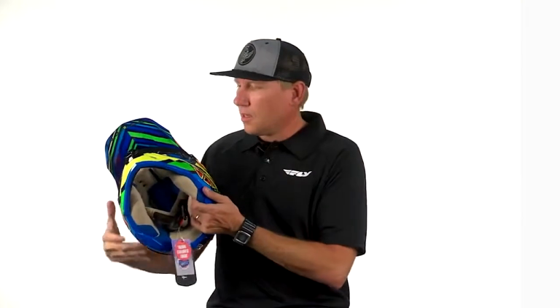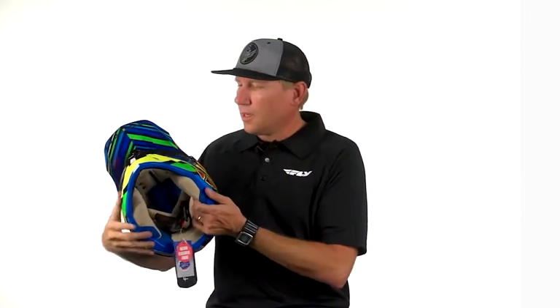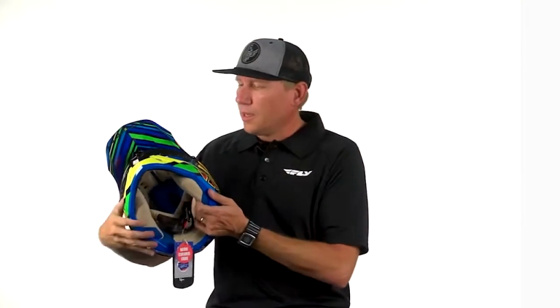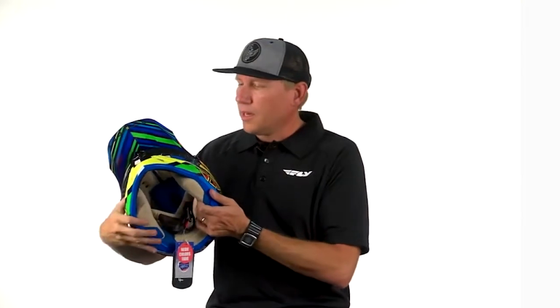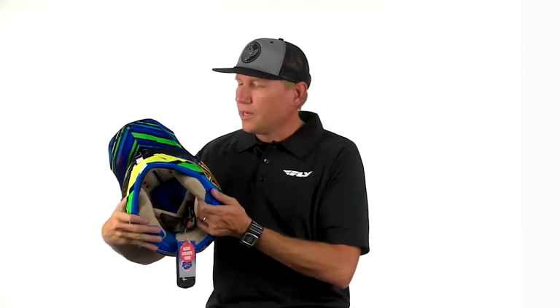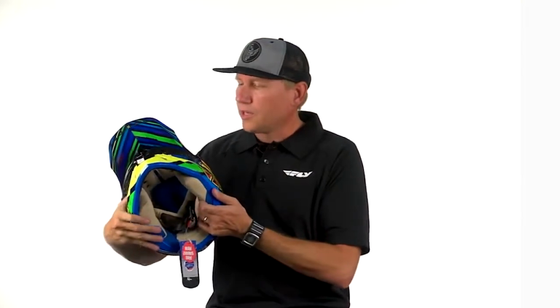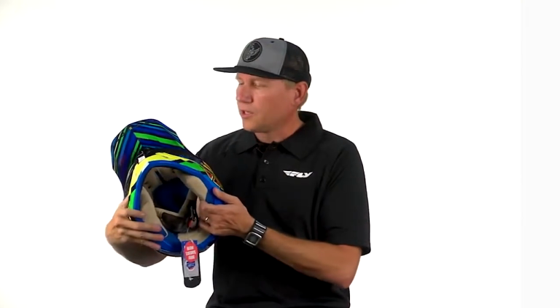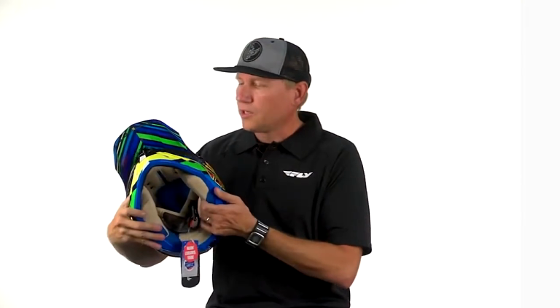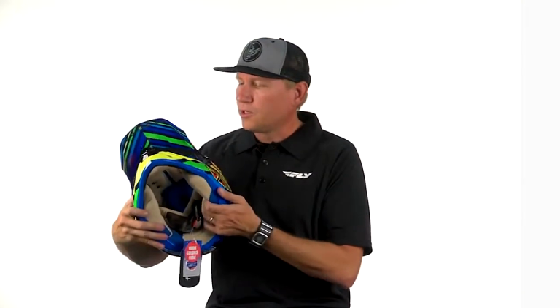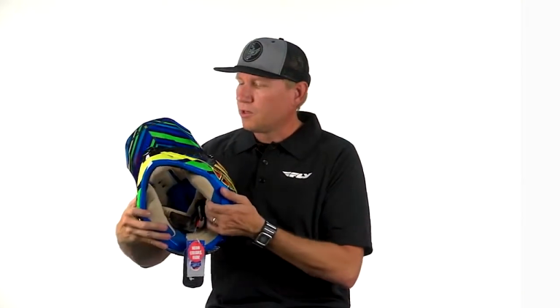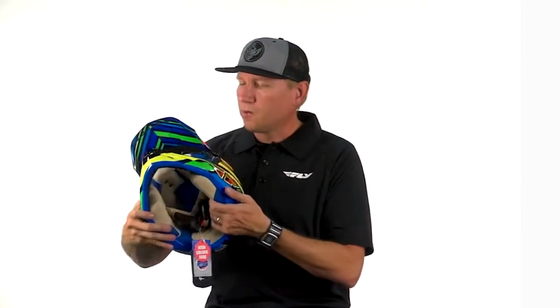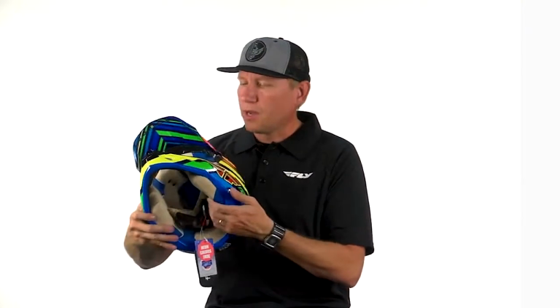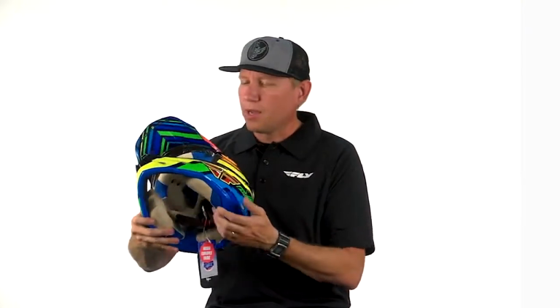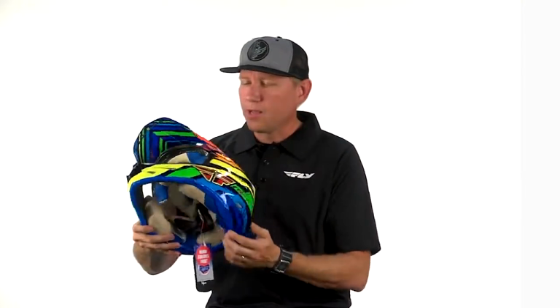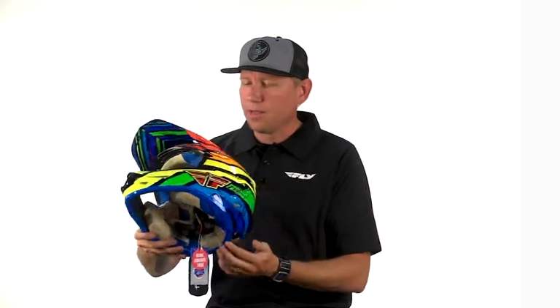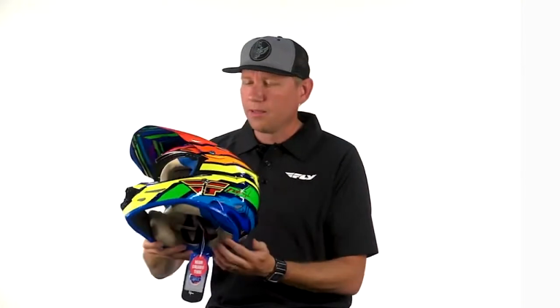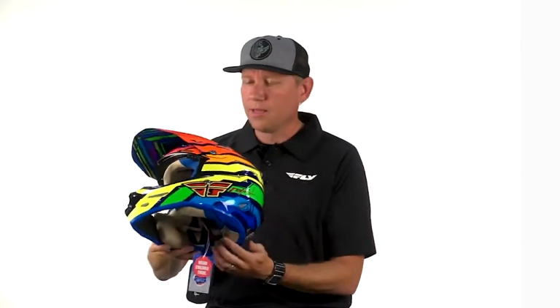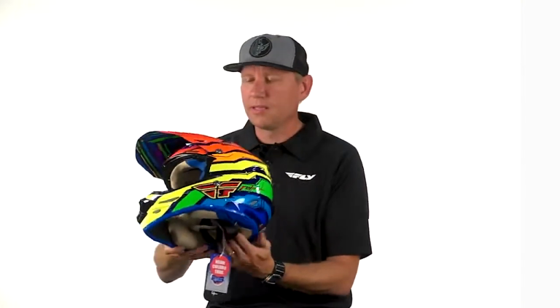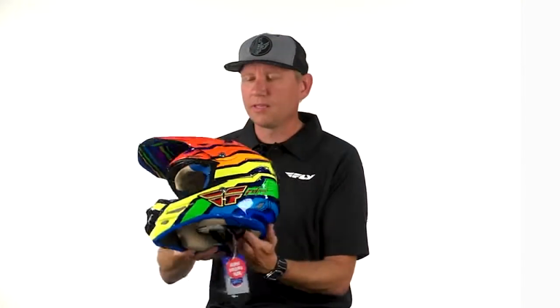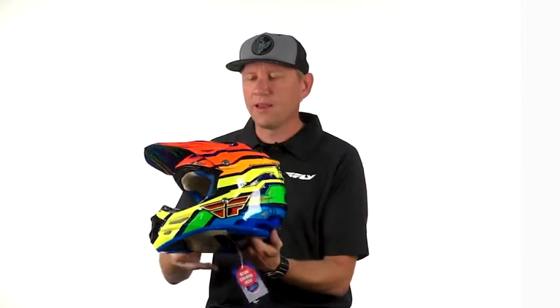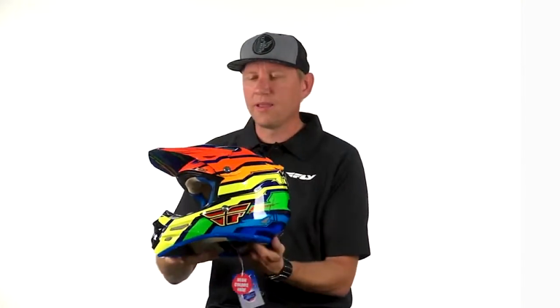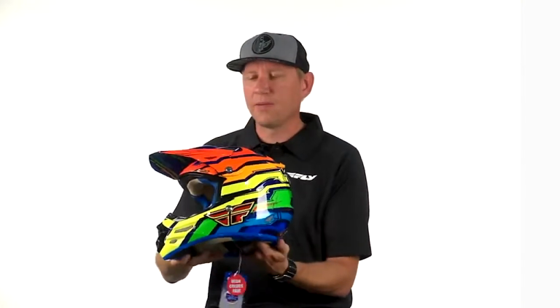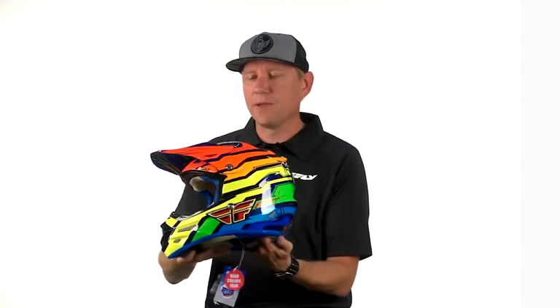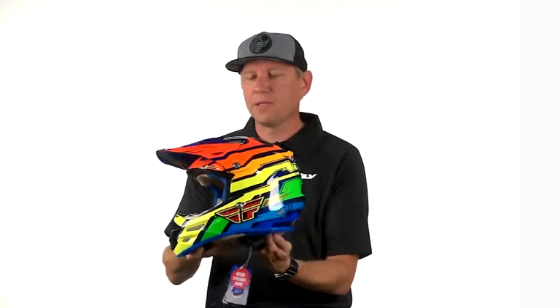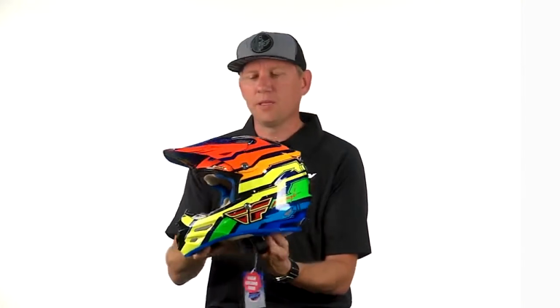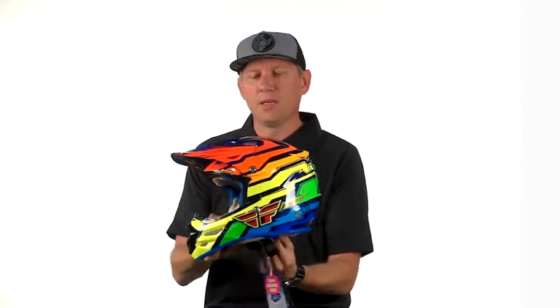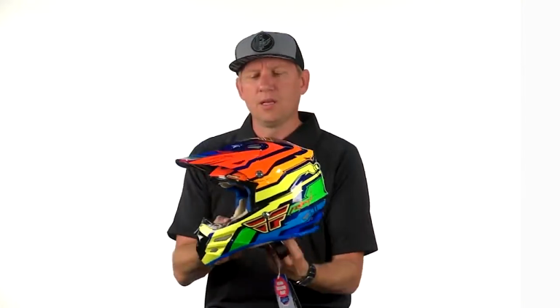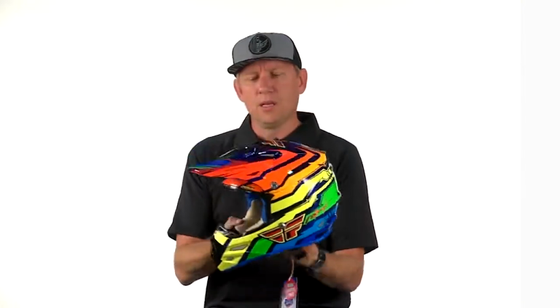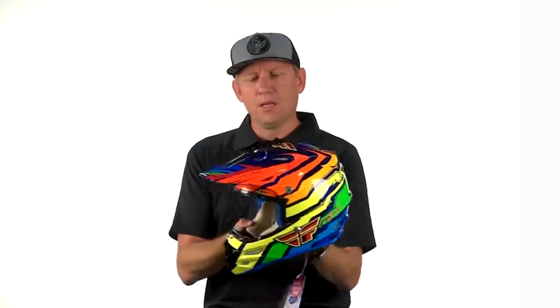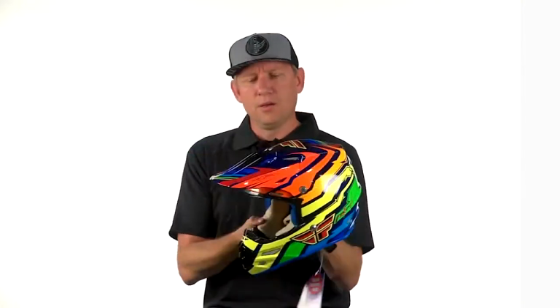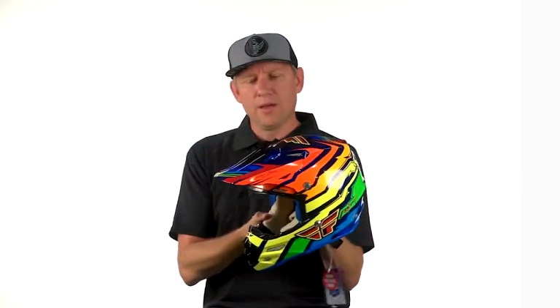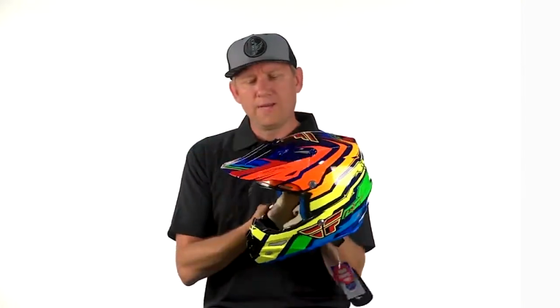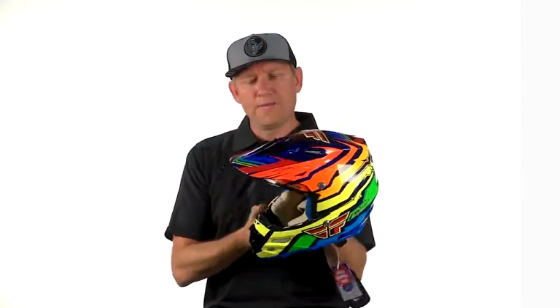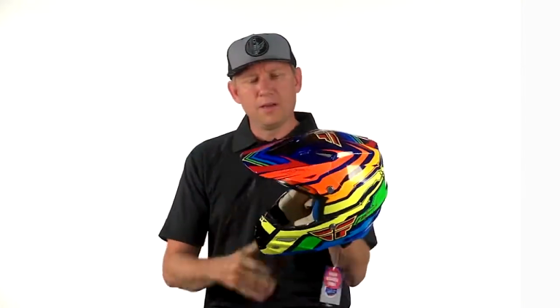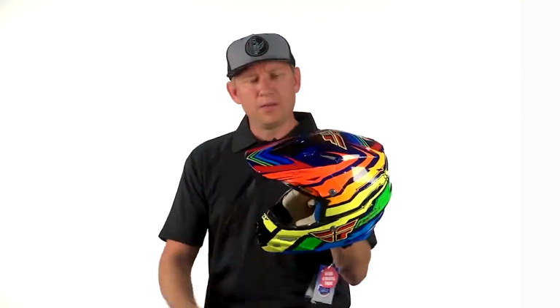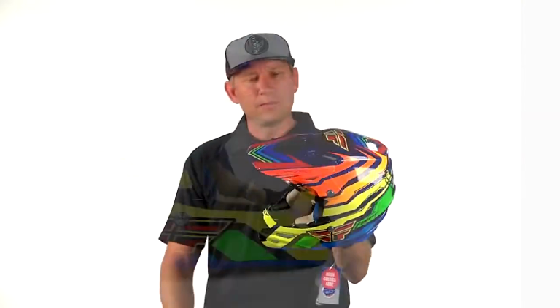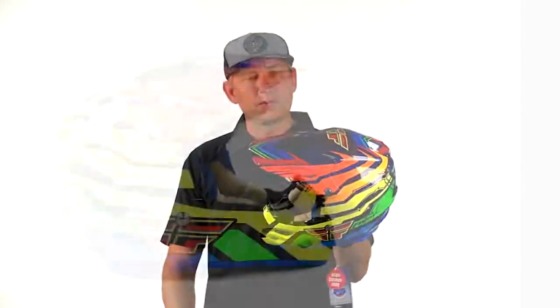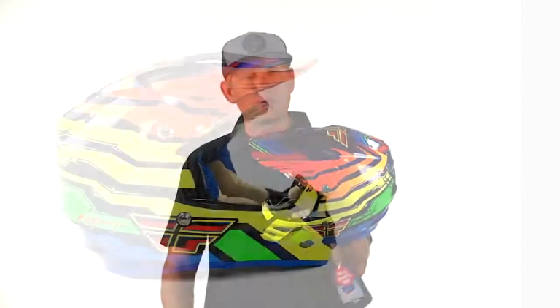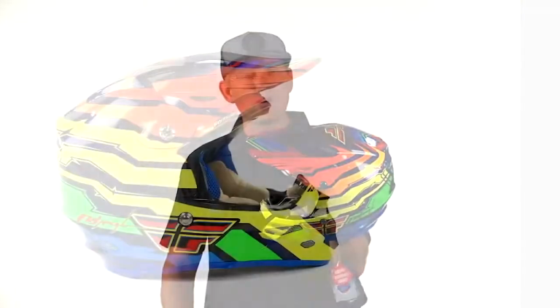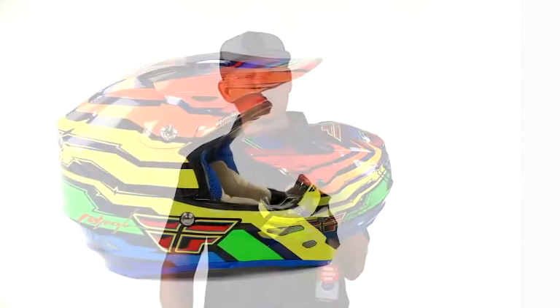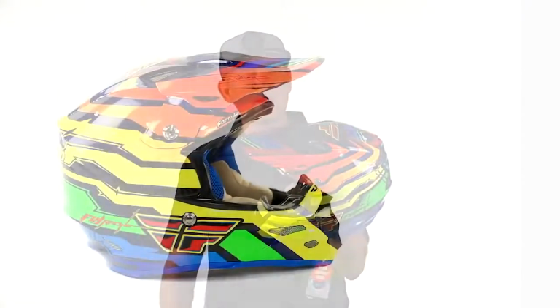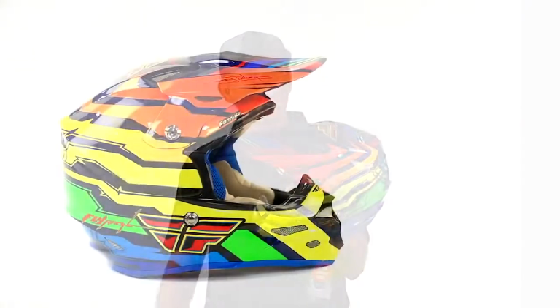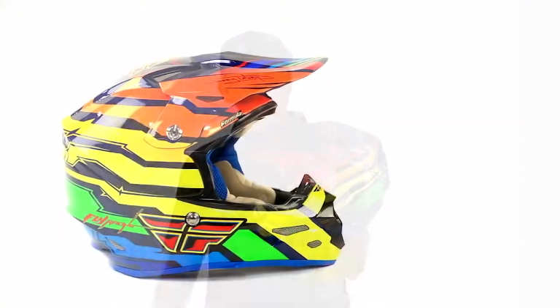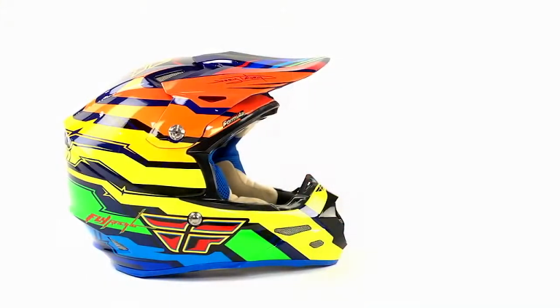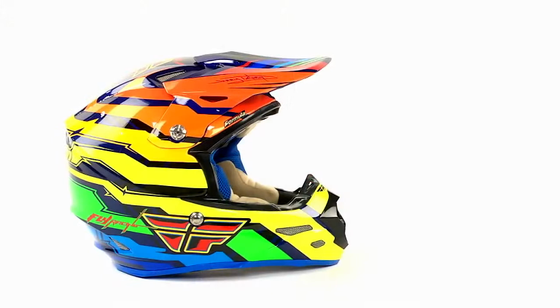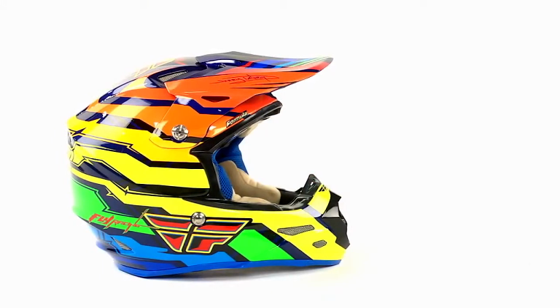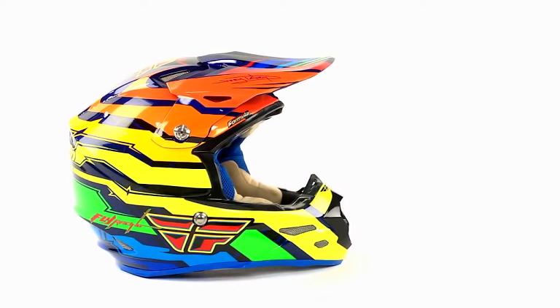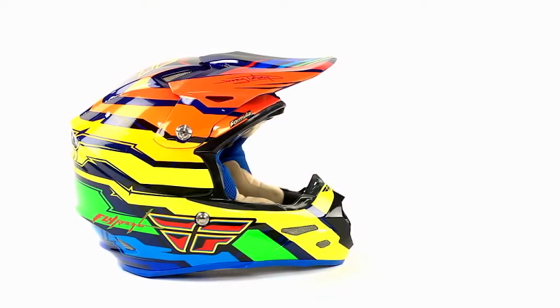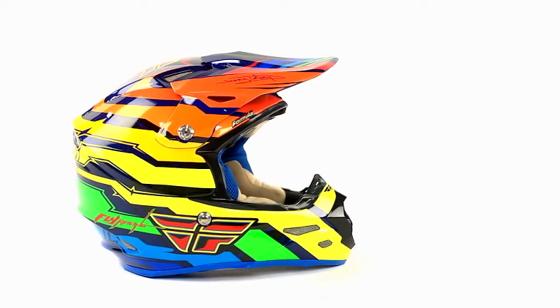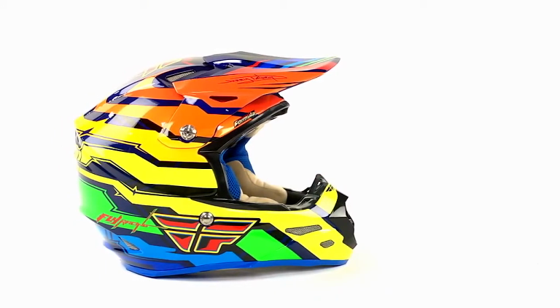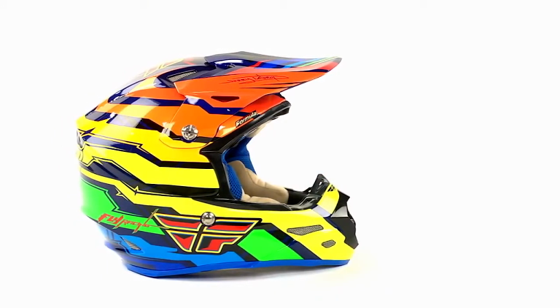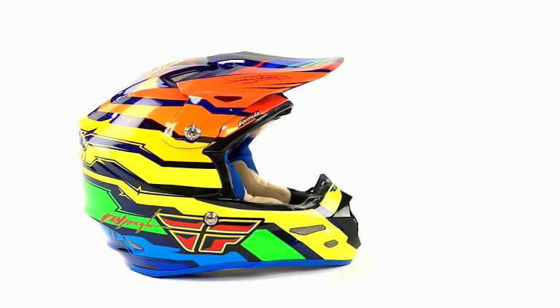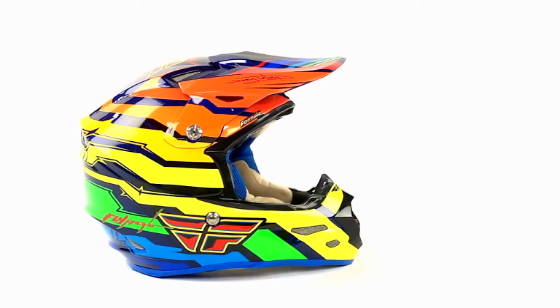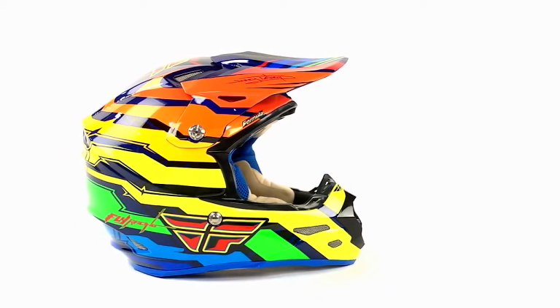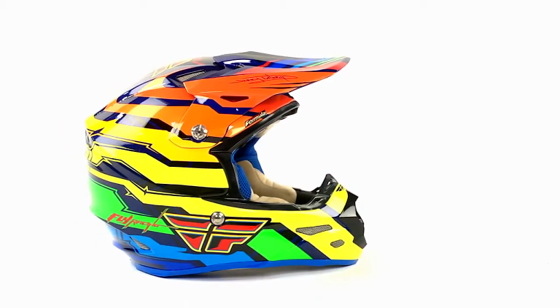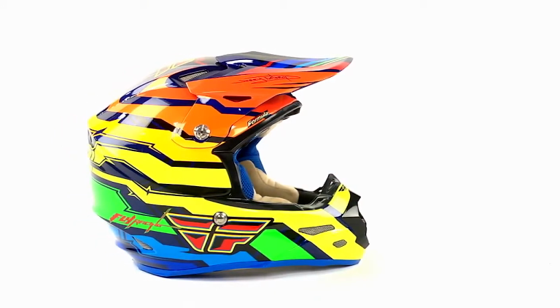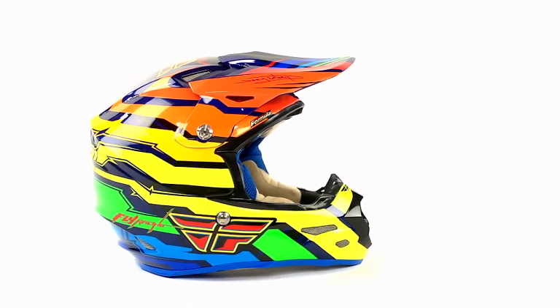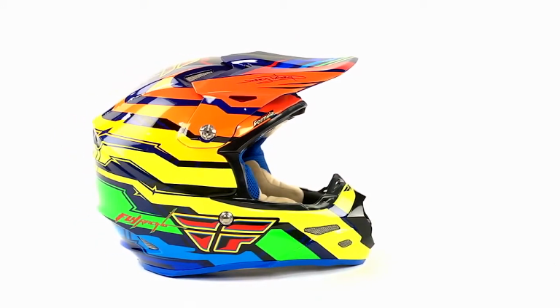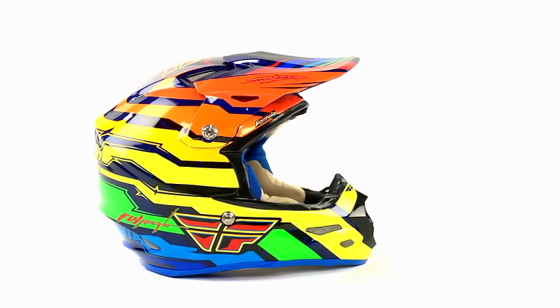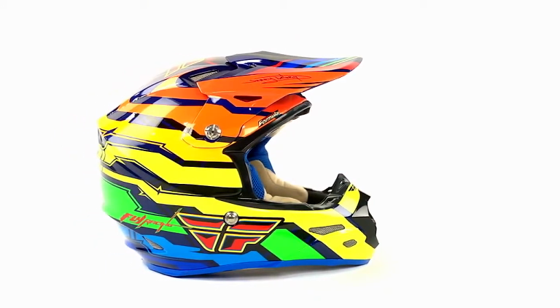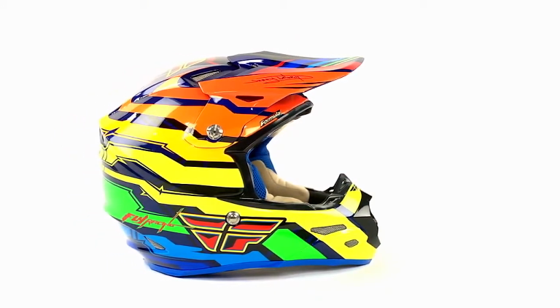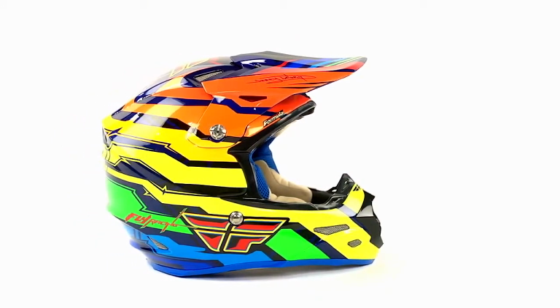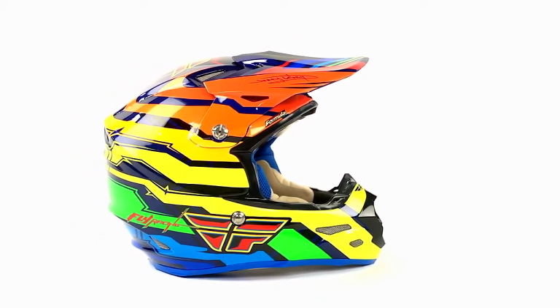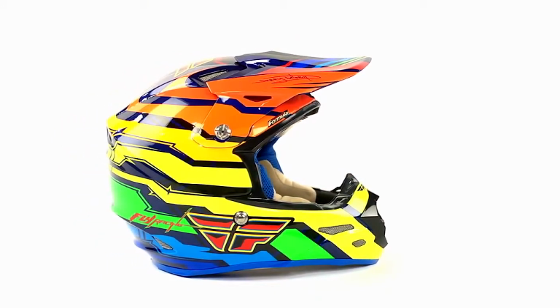In addition to the inside of the helmet, you have some strong graphics on the outside, just giving it a real bold appearance.